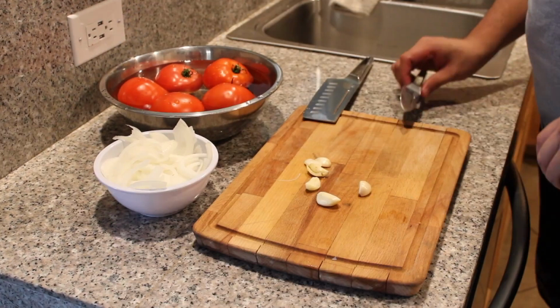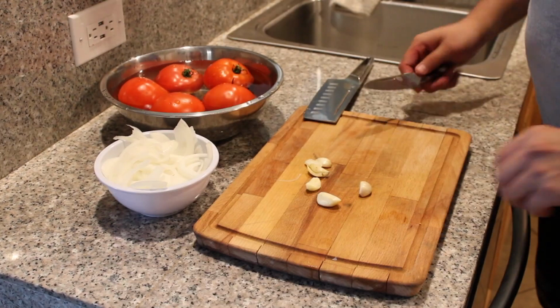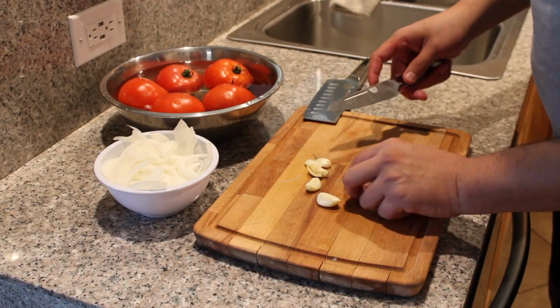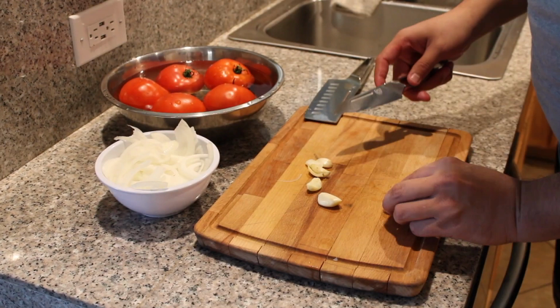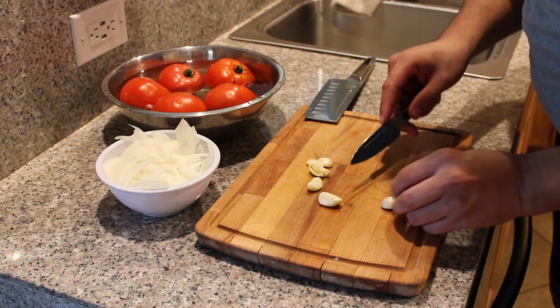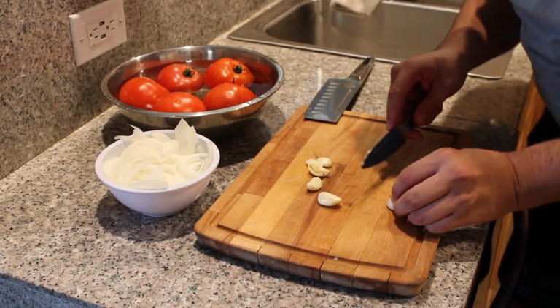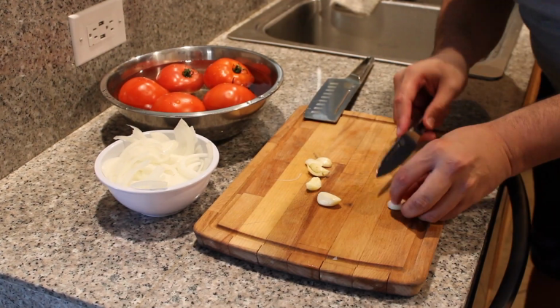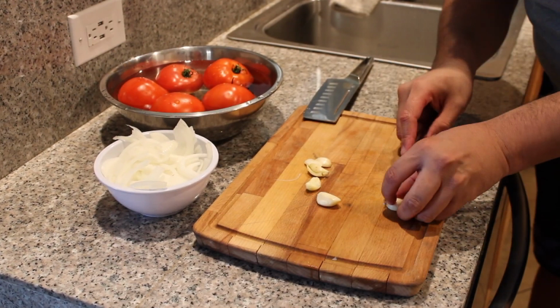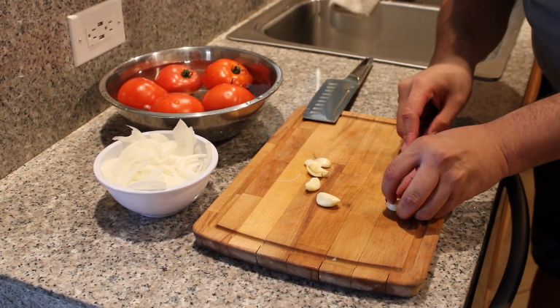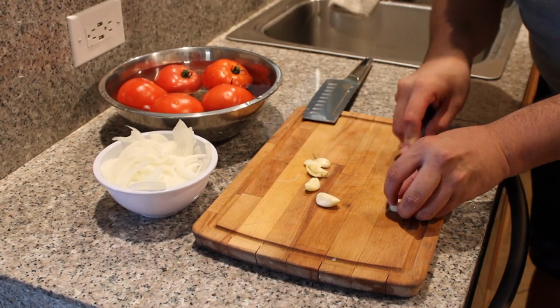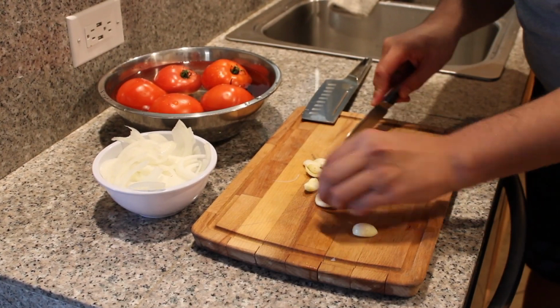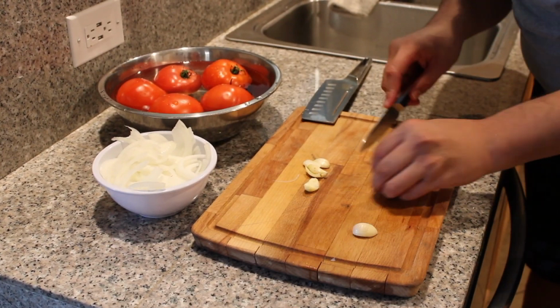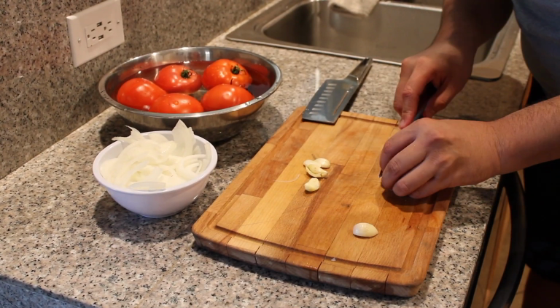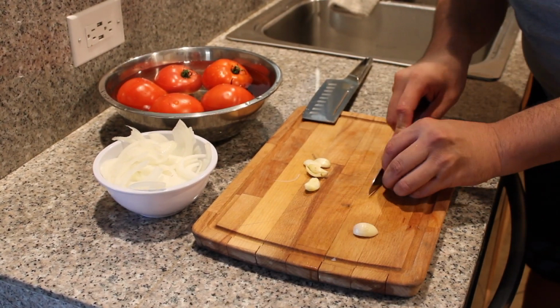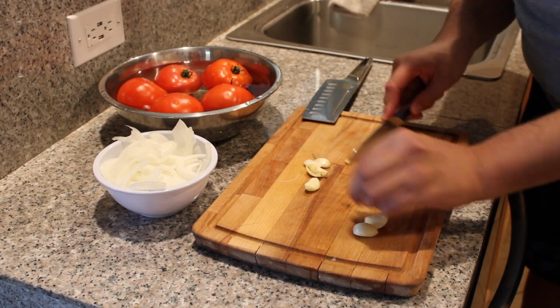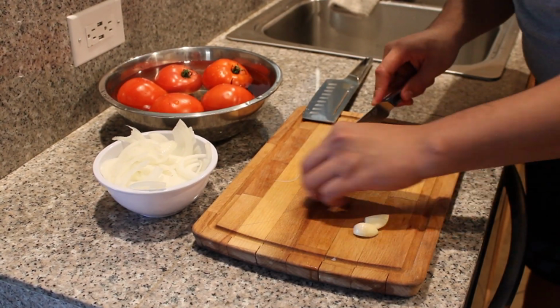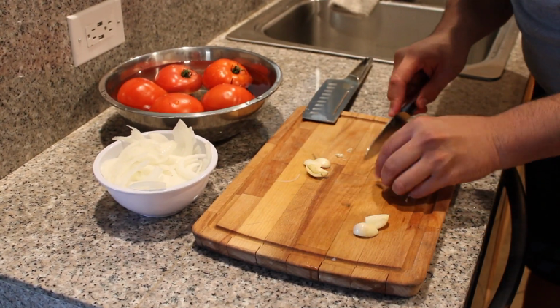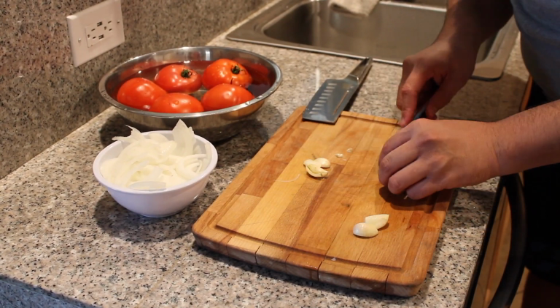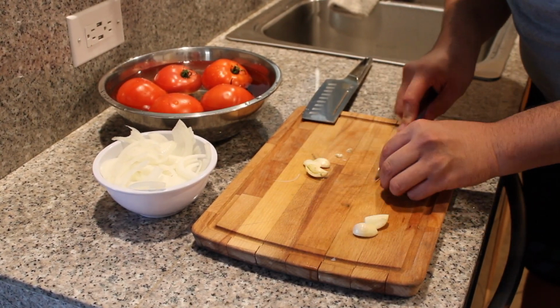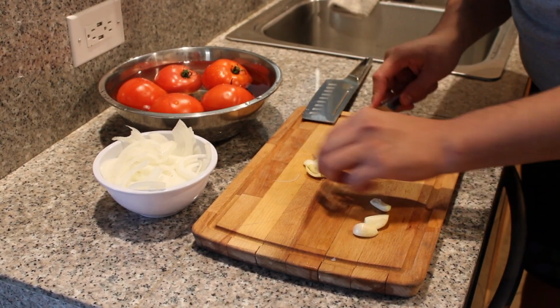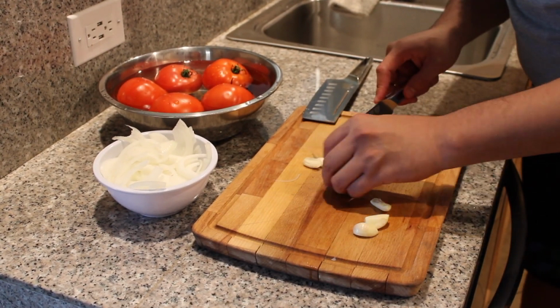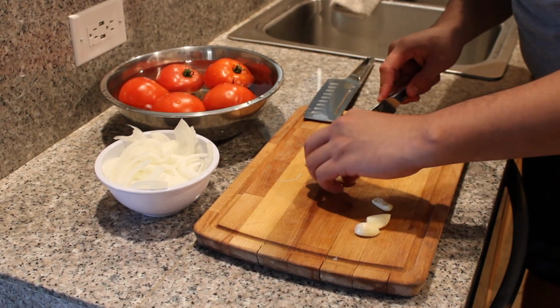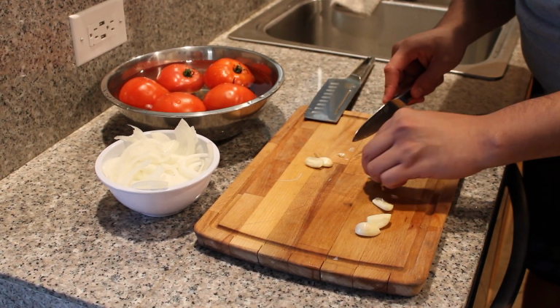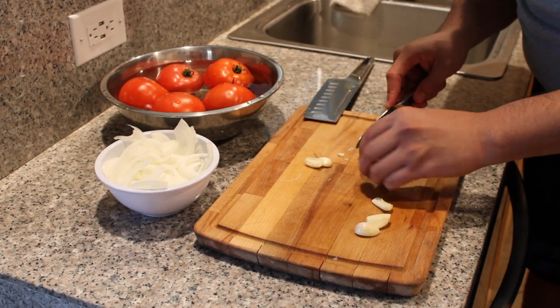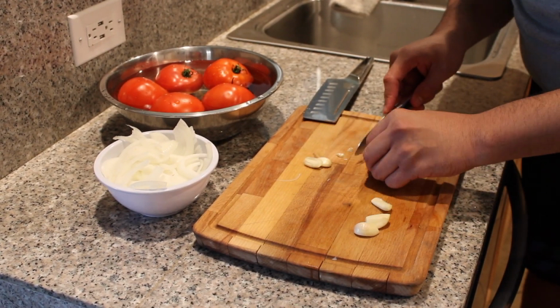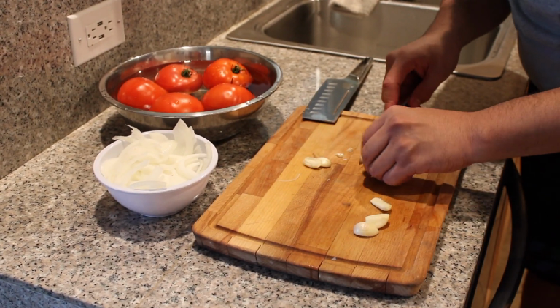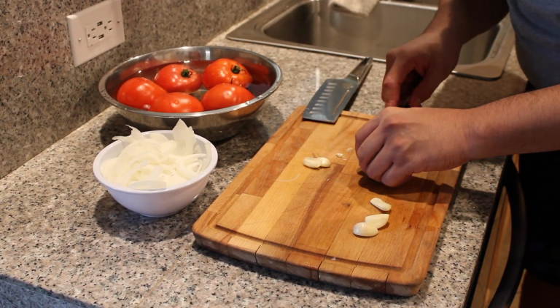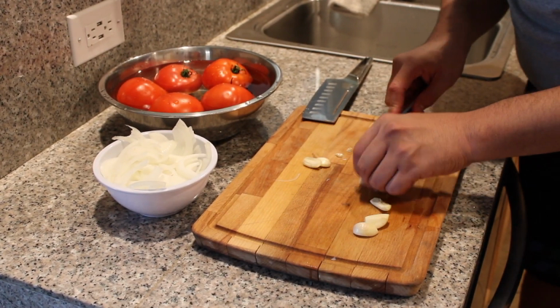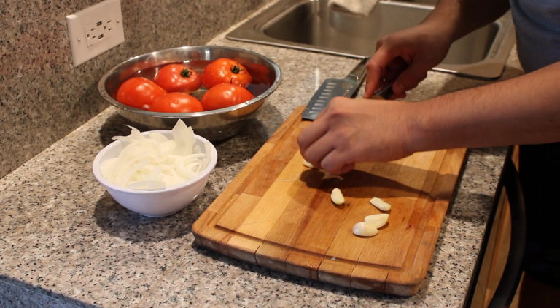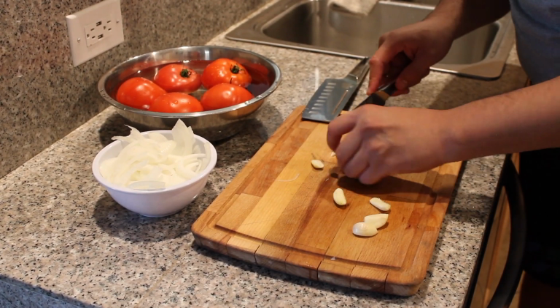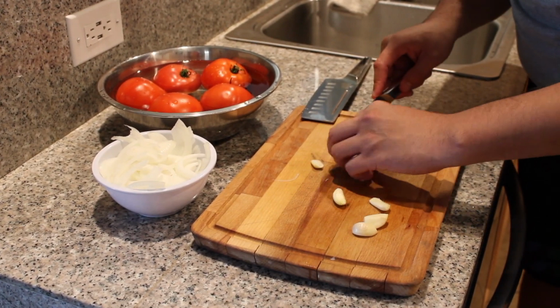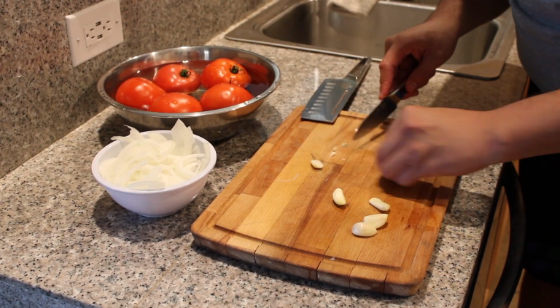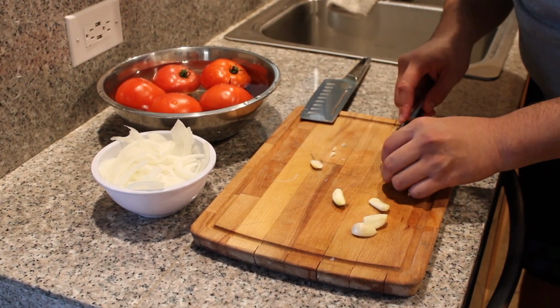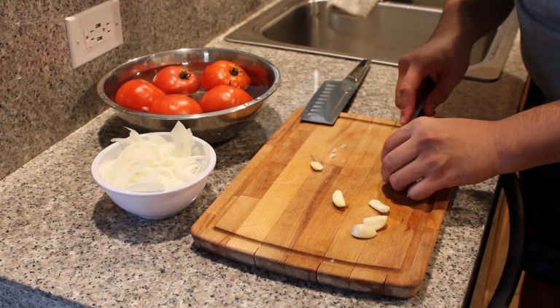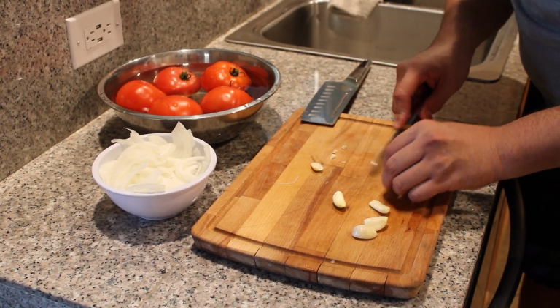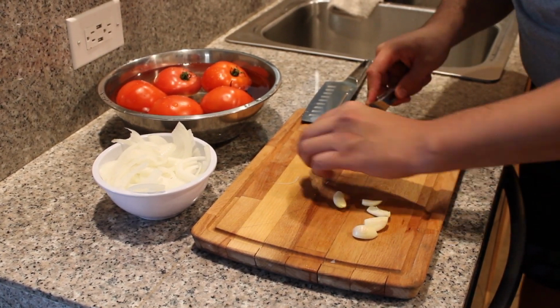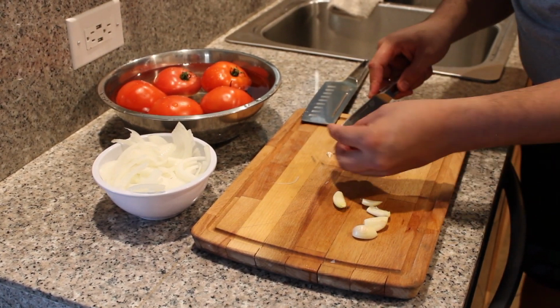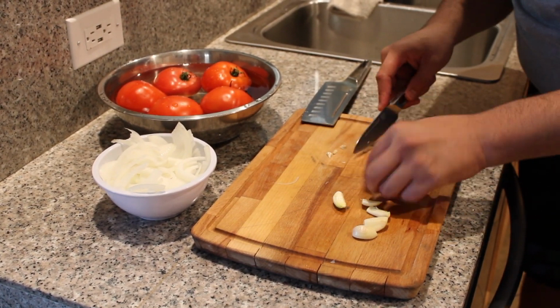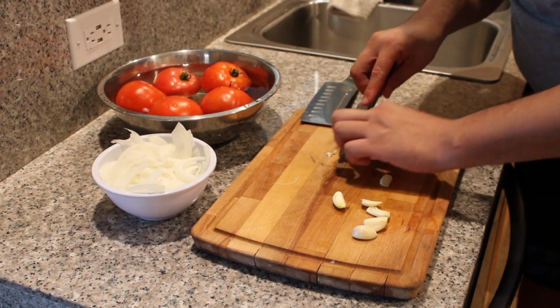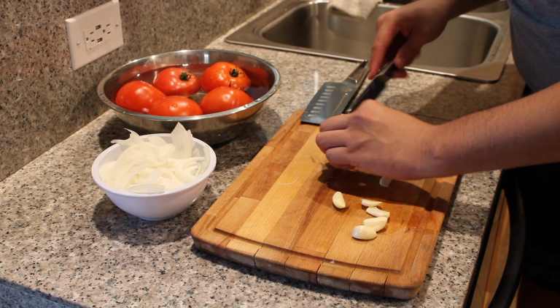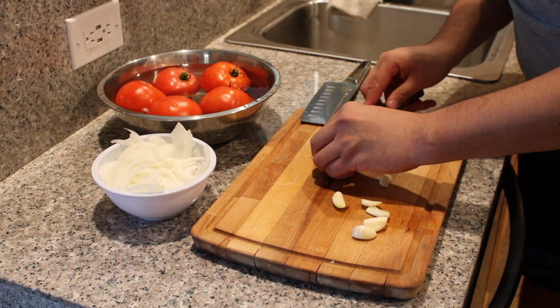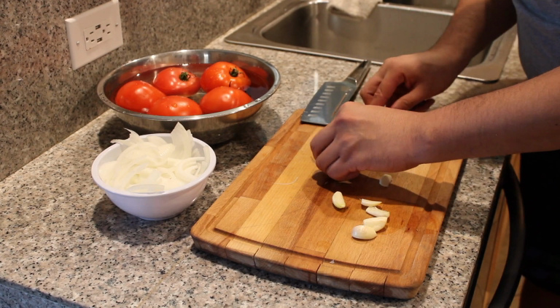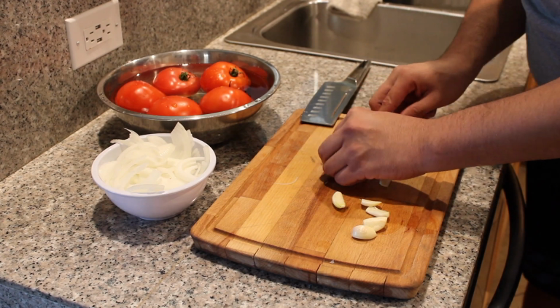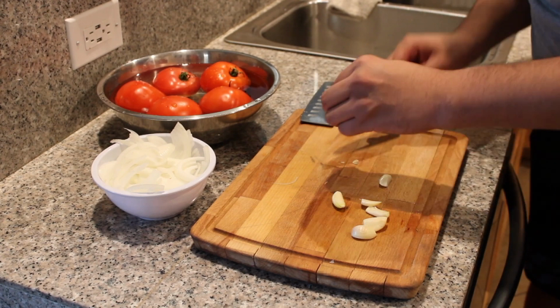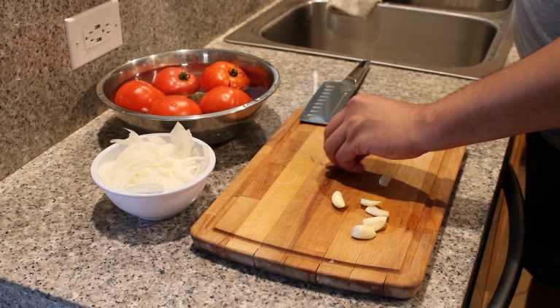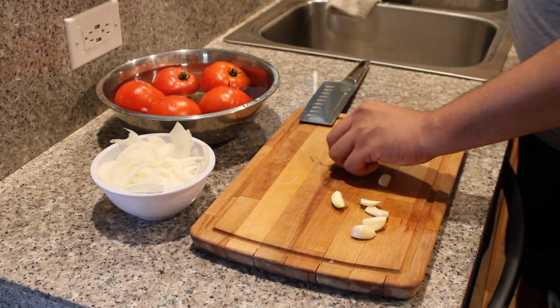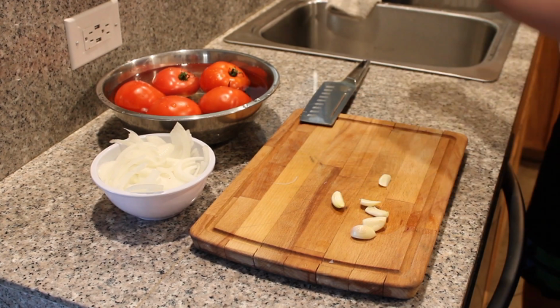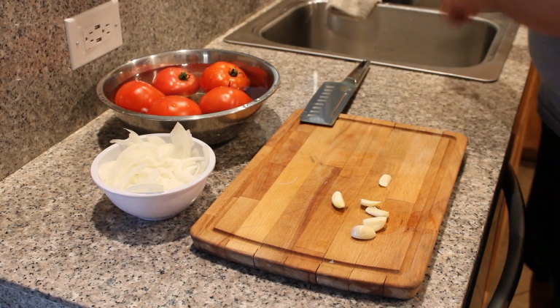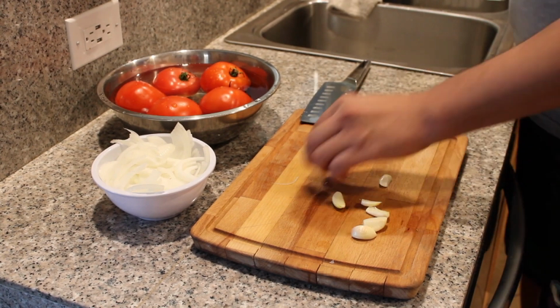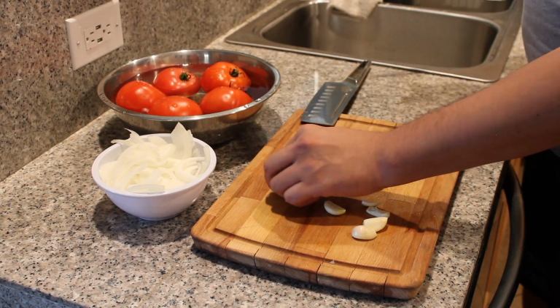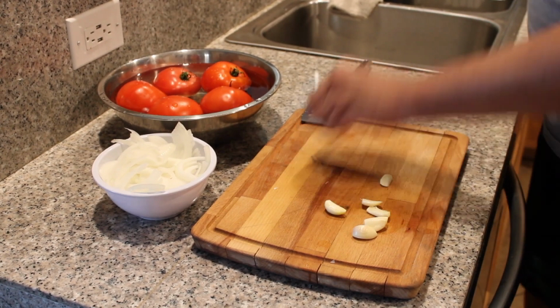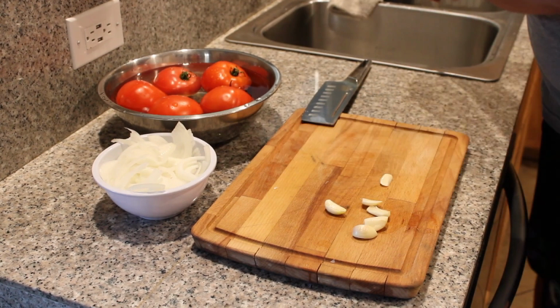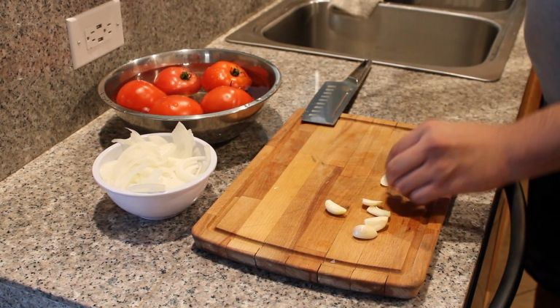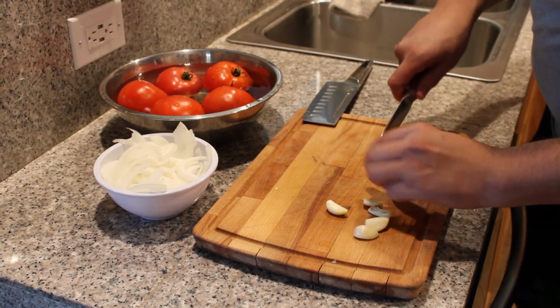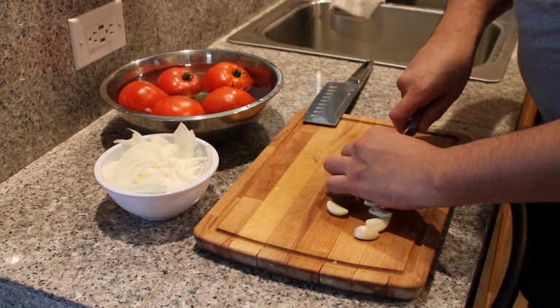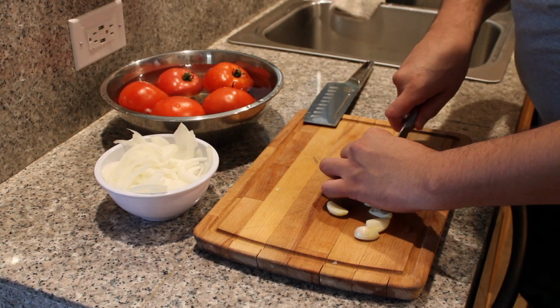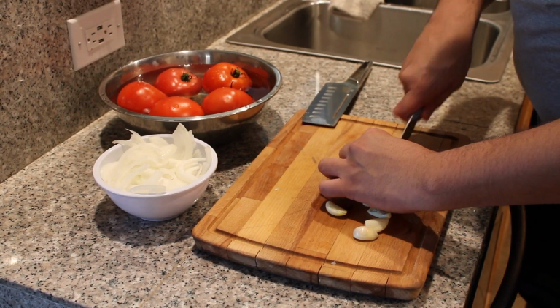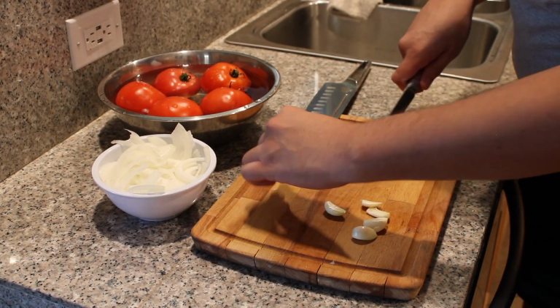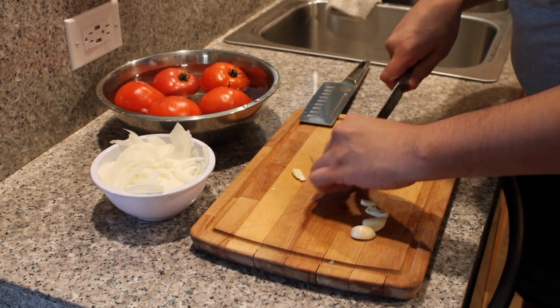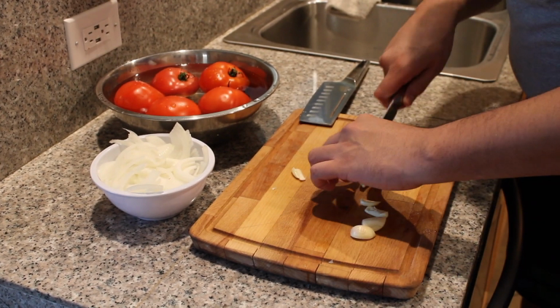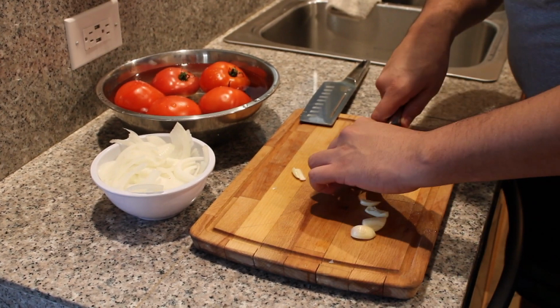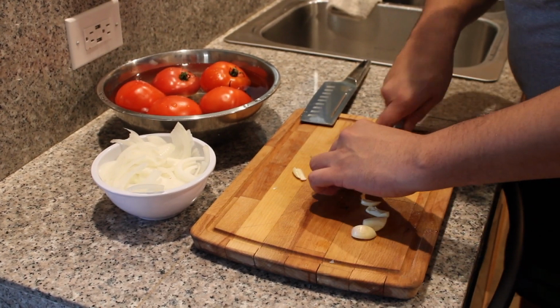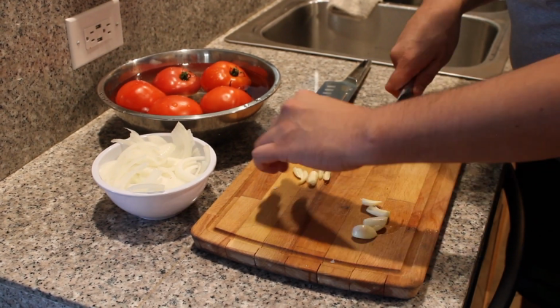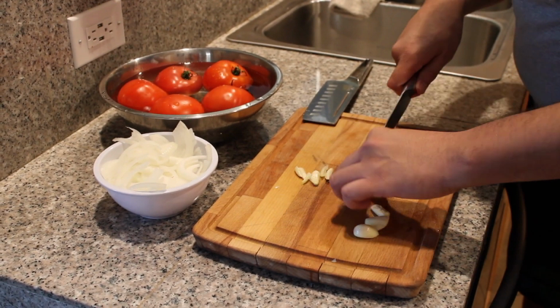Peel the garlic cloves, cut off the ends, and slice each into about three pieces. Make sure your garlic cloves are all medium-sized.